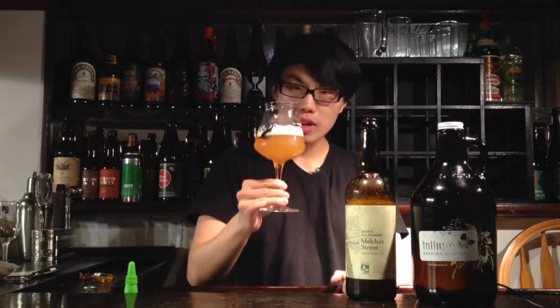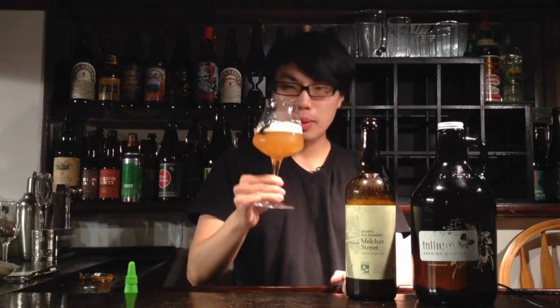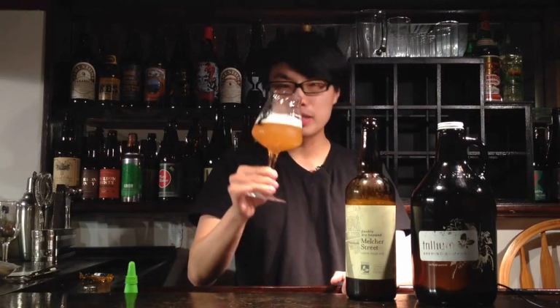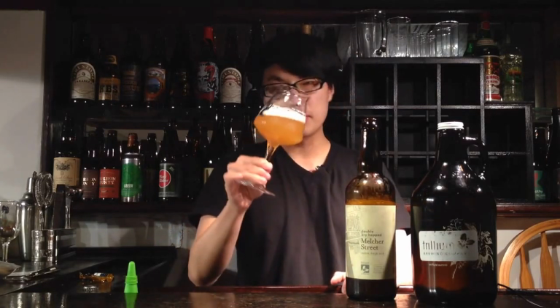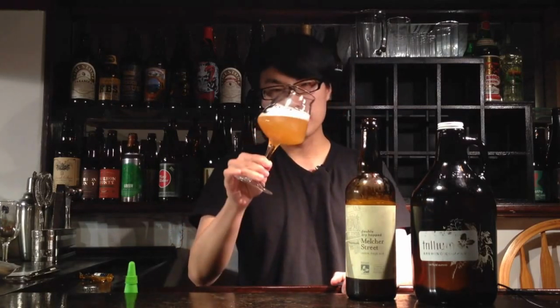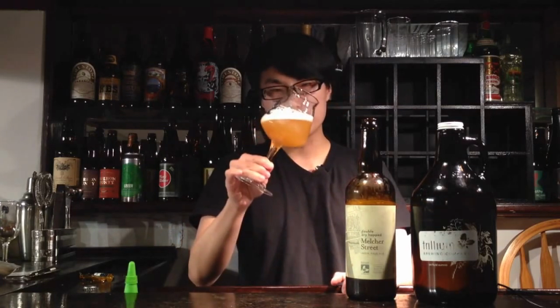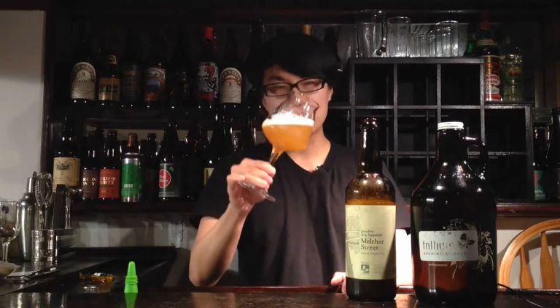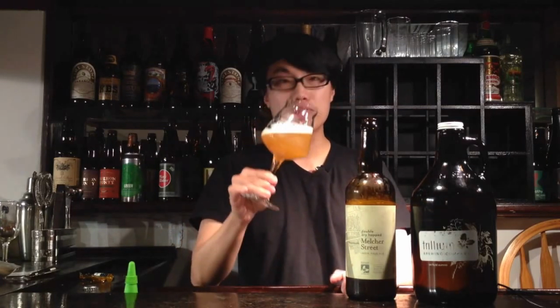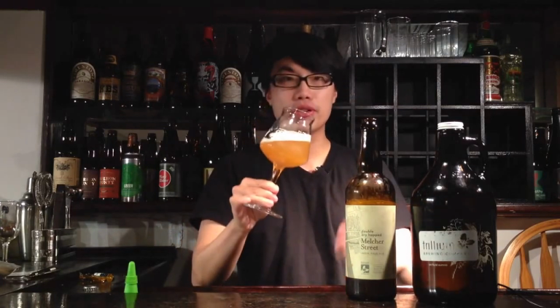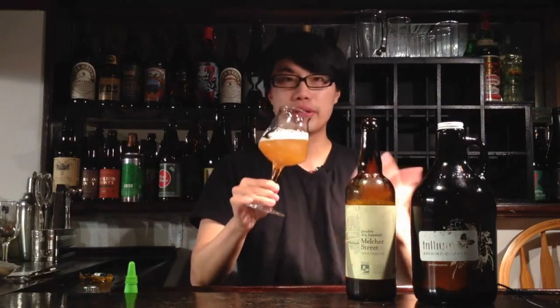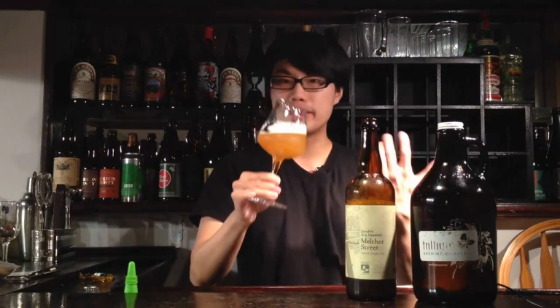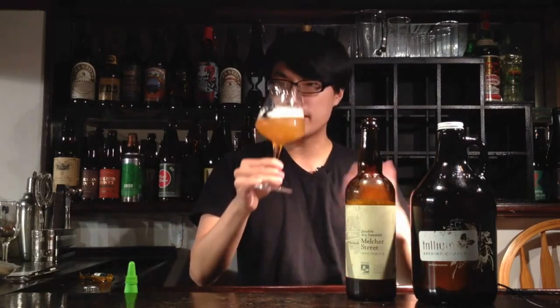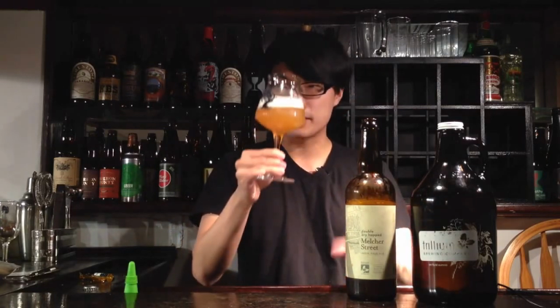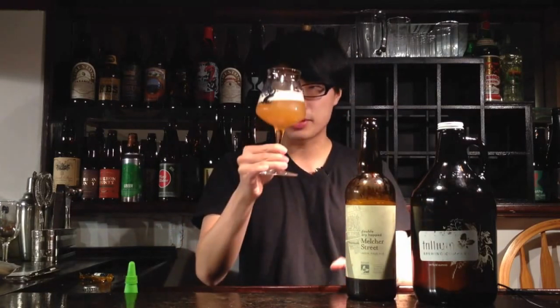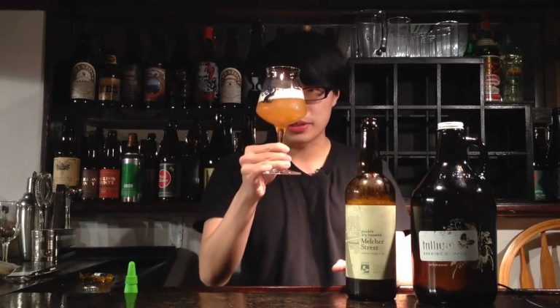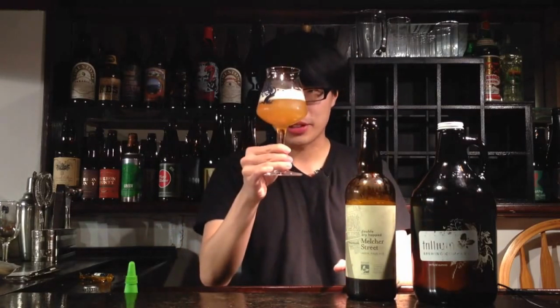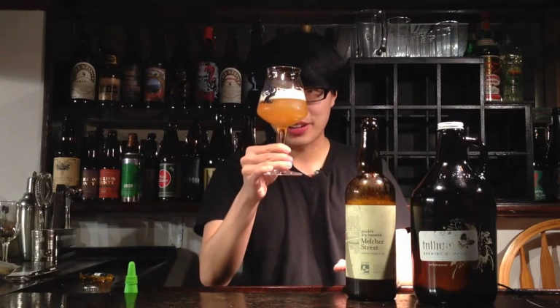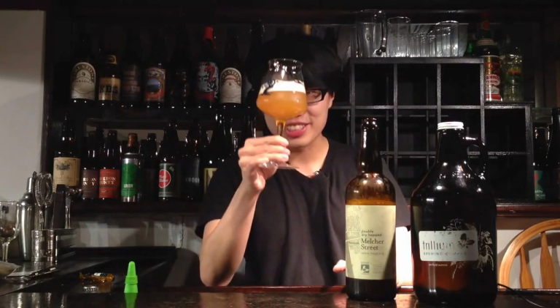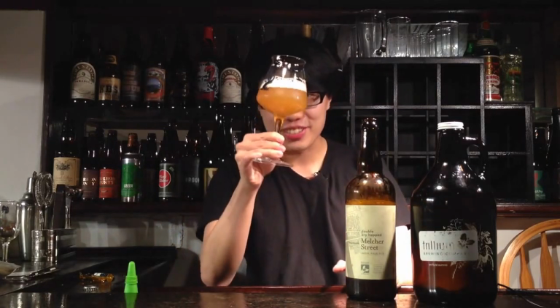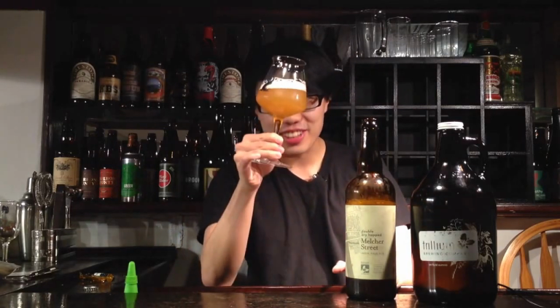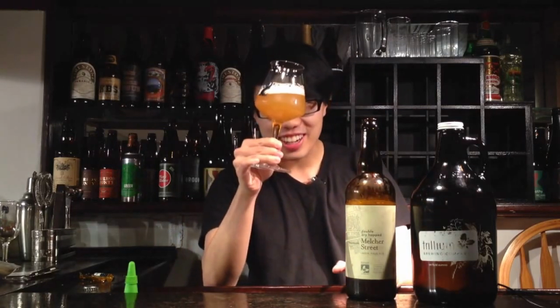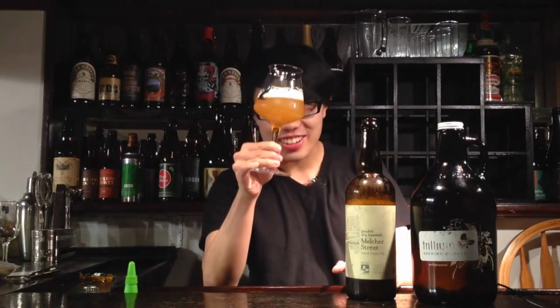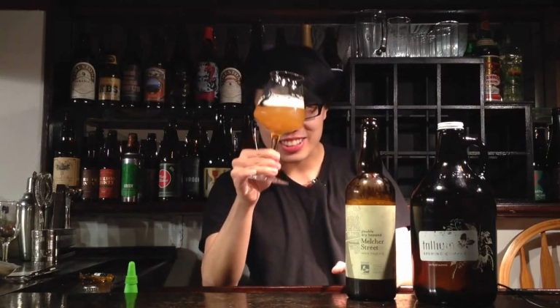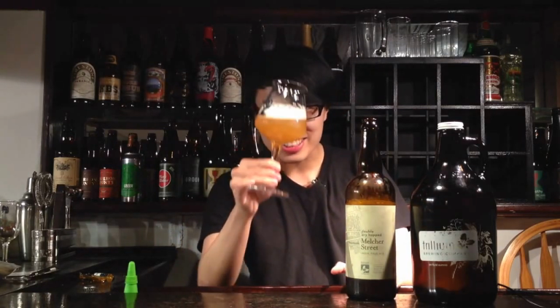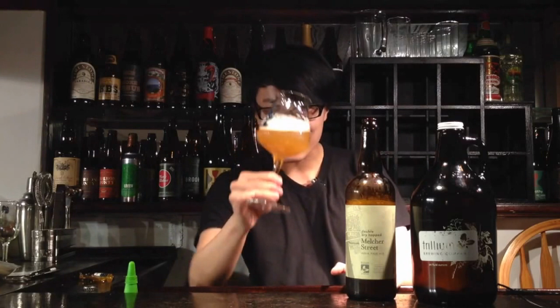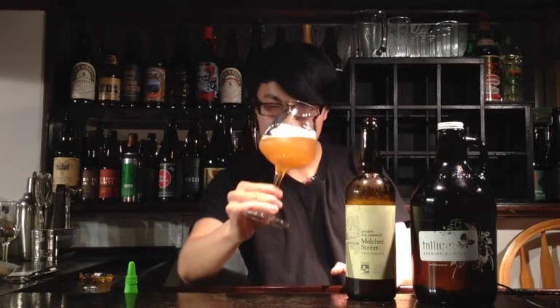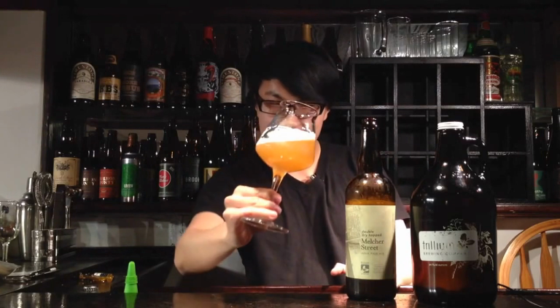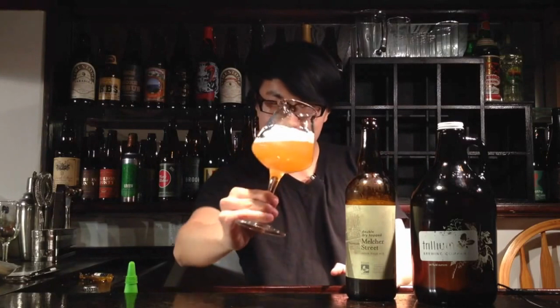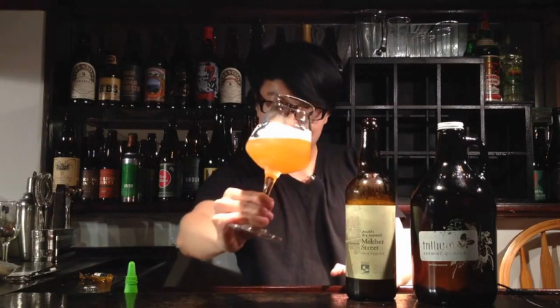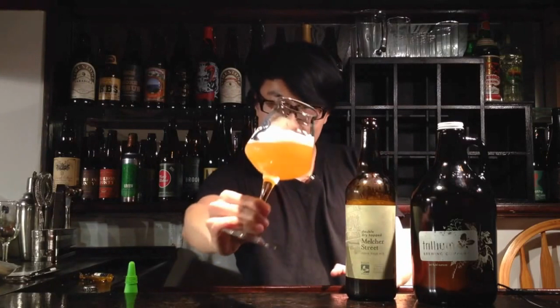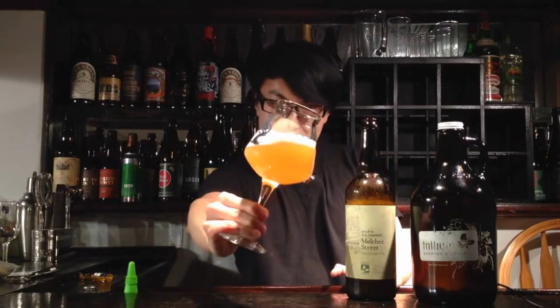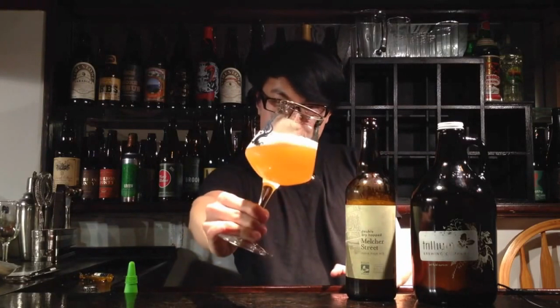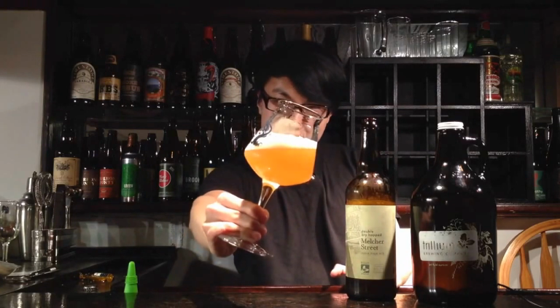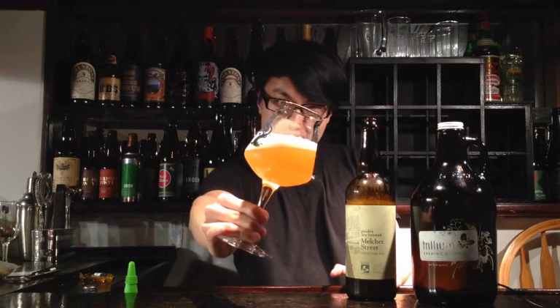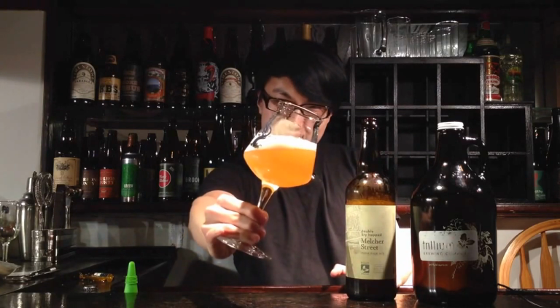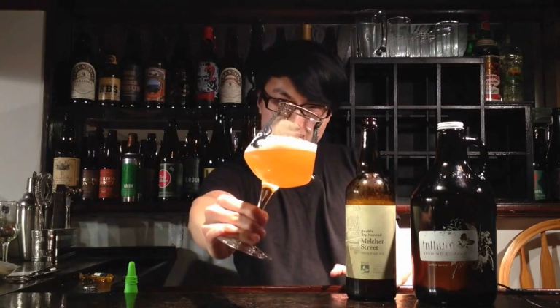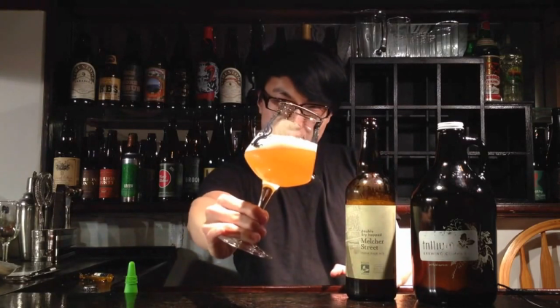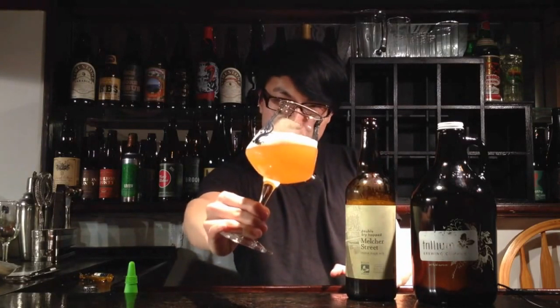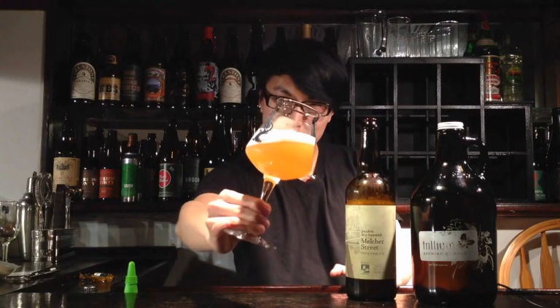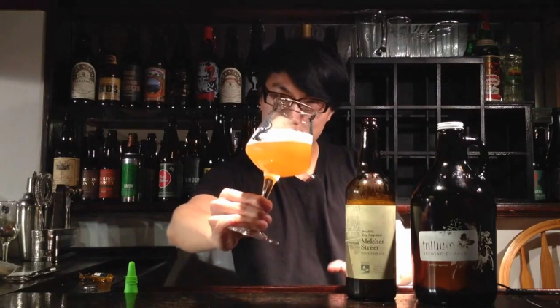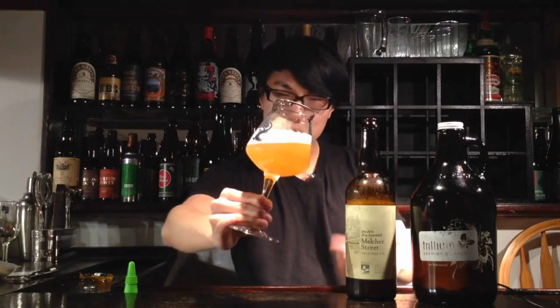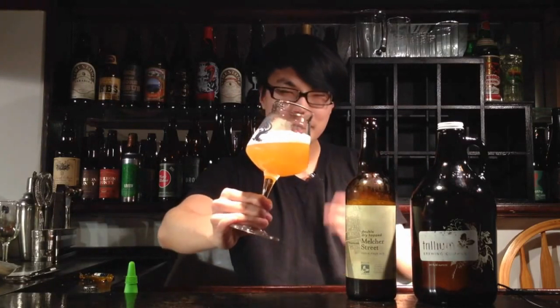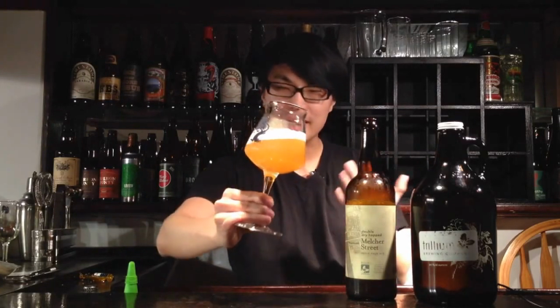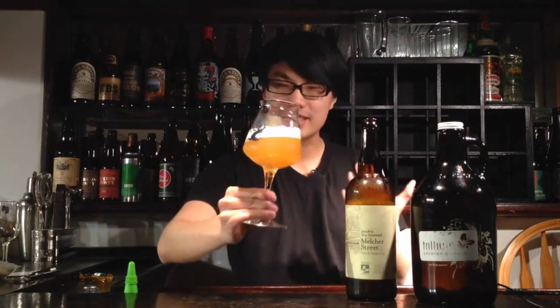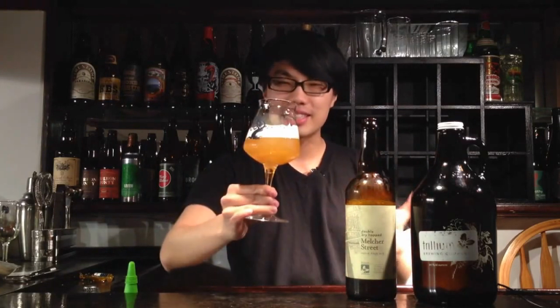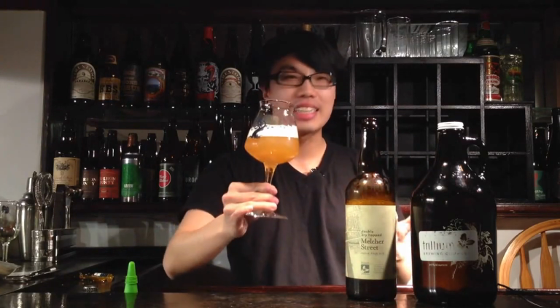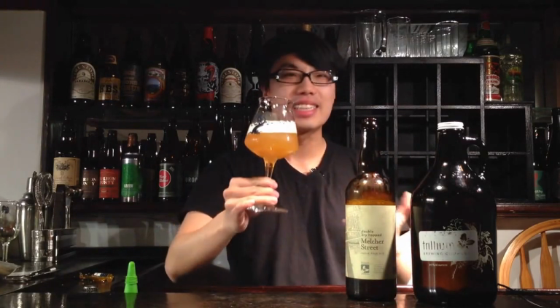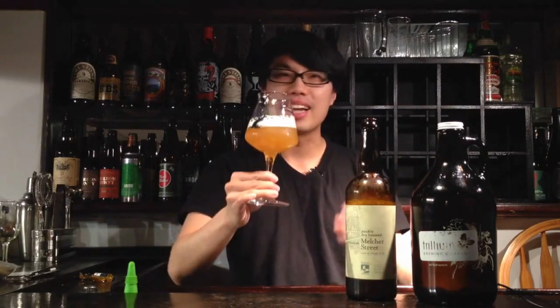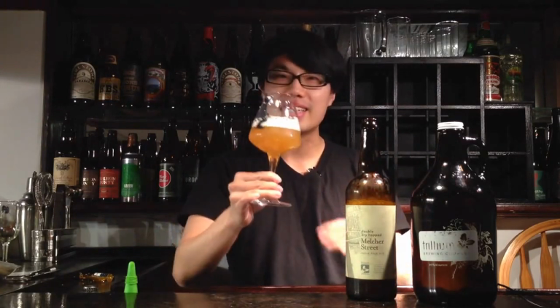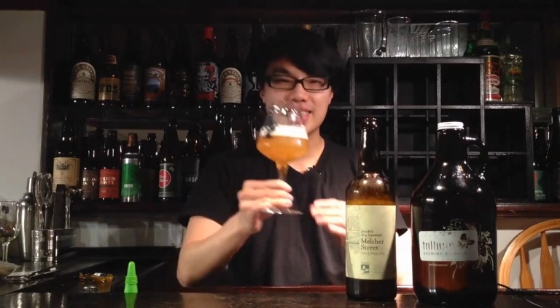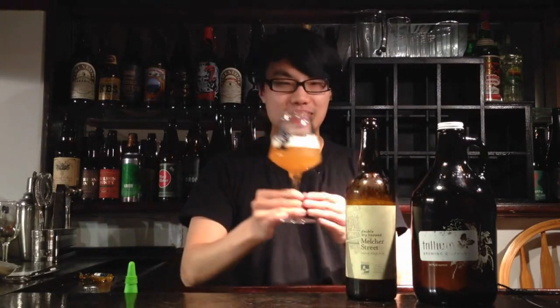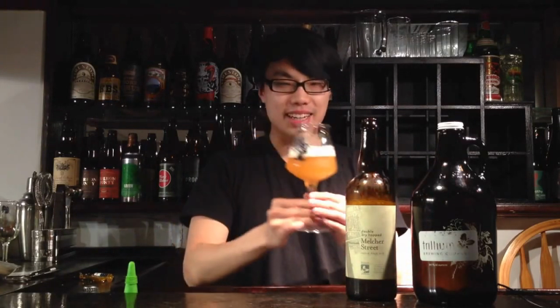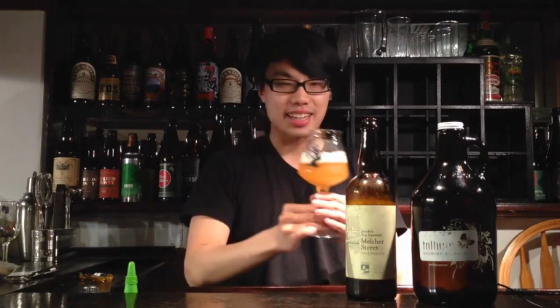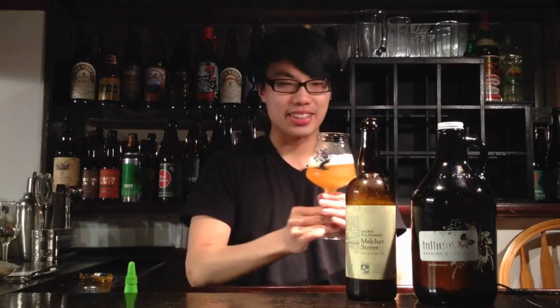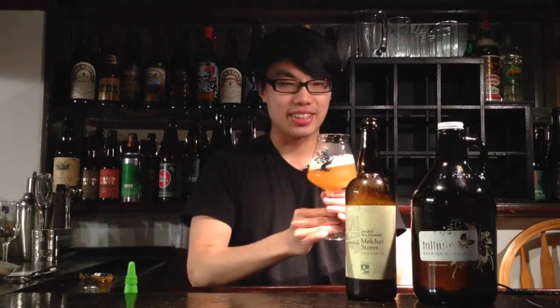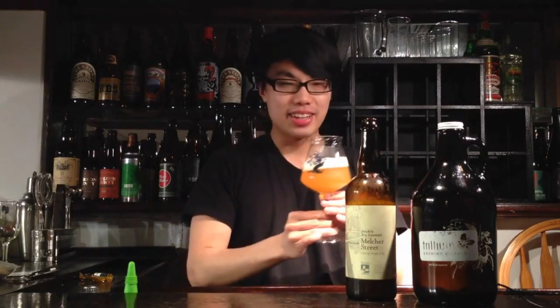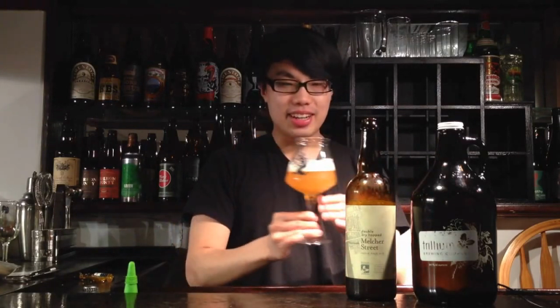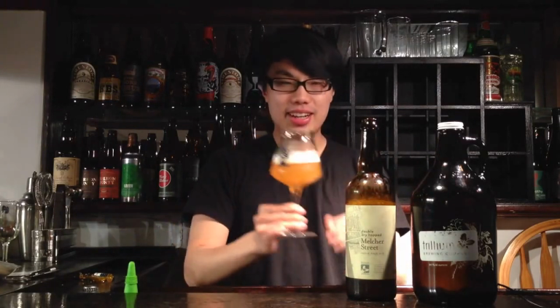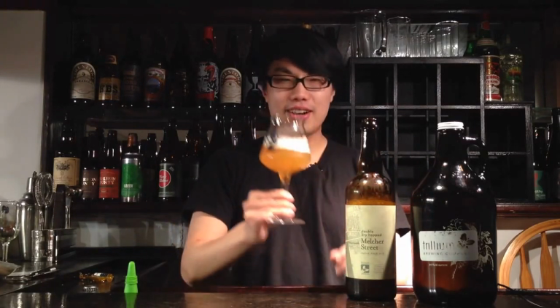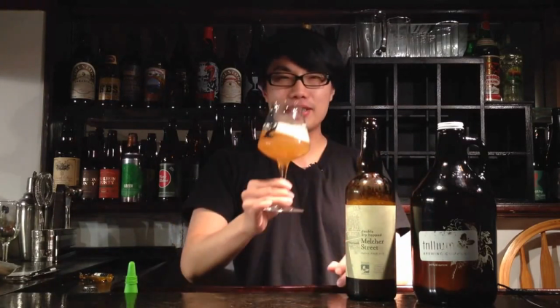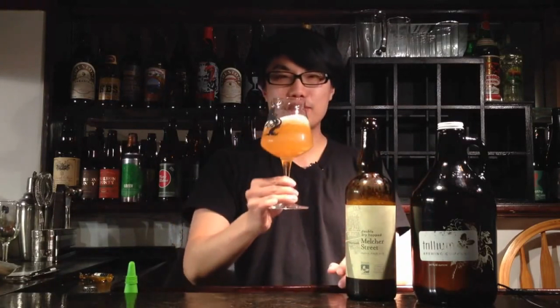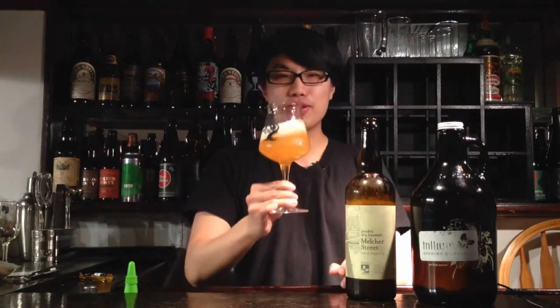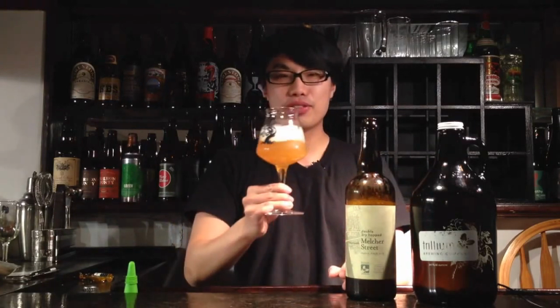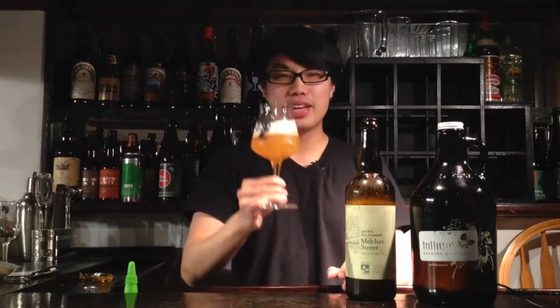Reminds me a little bit of The Green that I was going crazy over for that color. Really nice and golden, almost like a sunny, light kind of color. Awesome fluffy head.